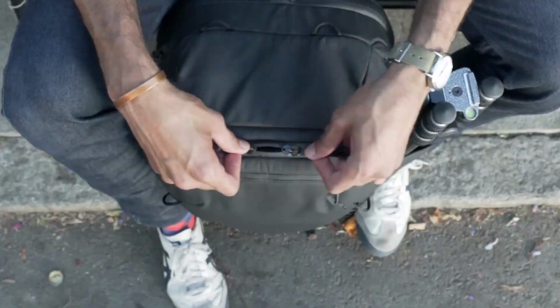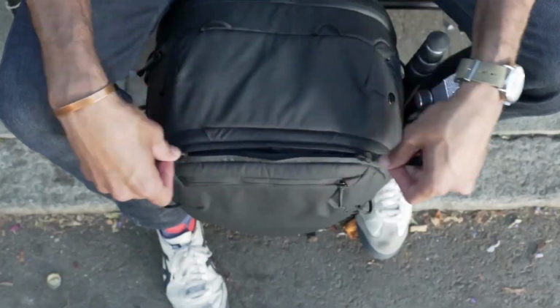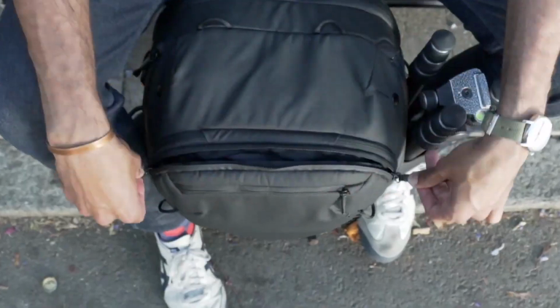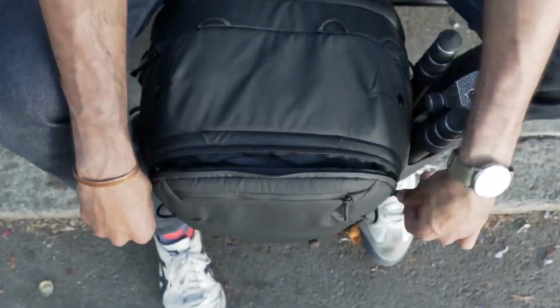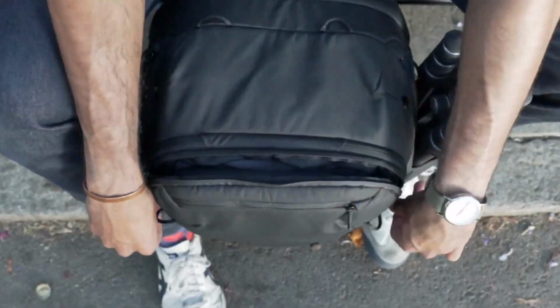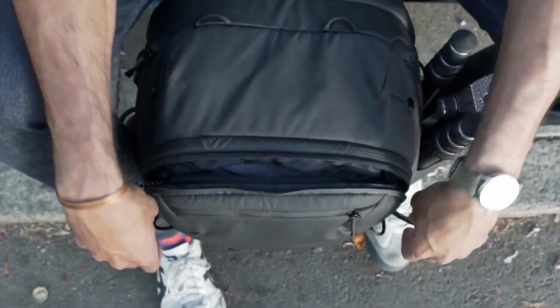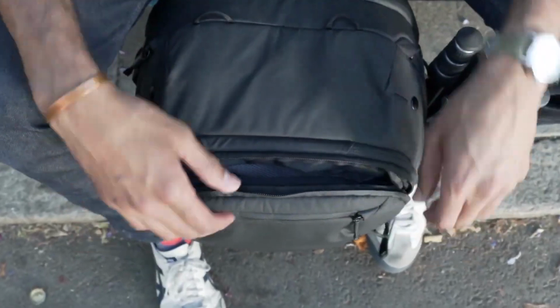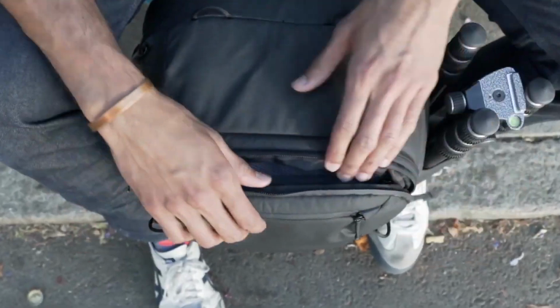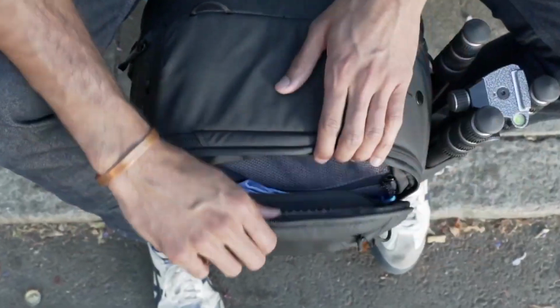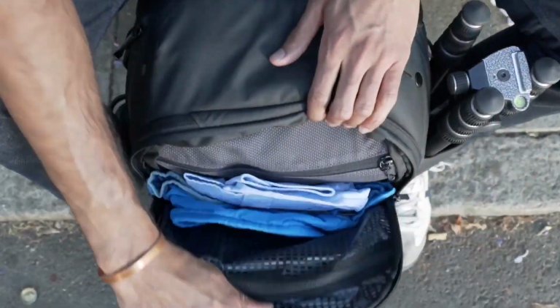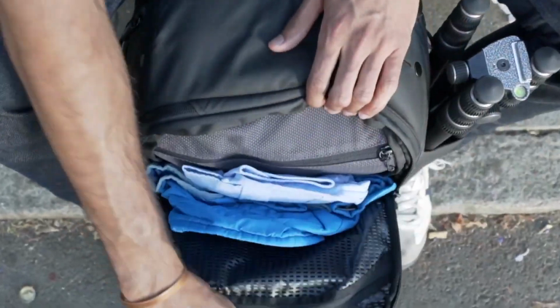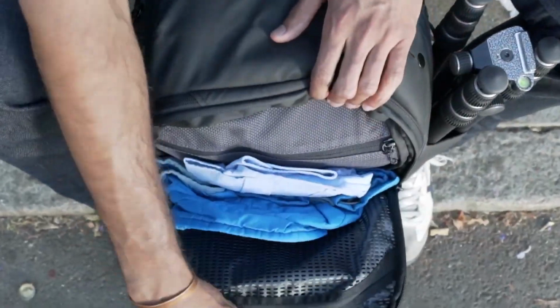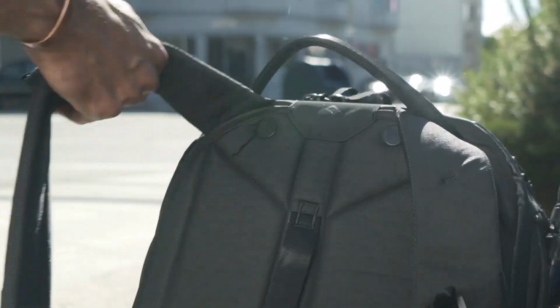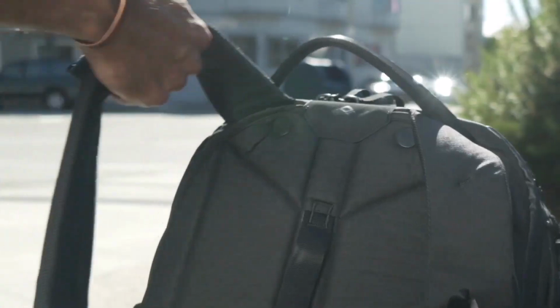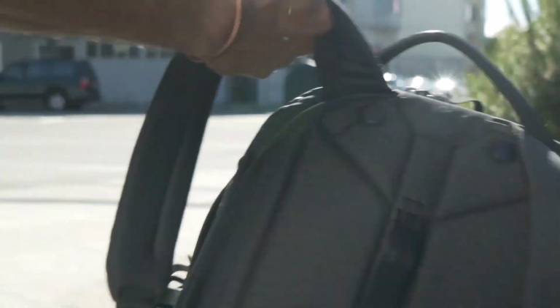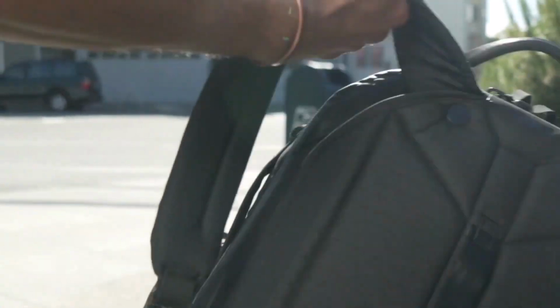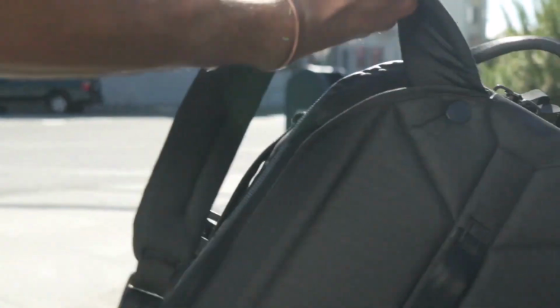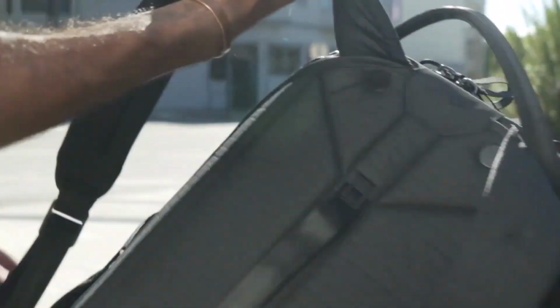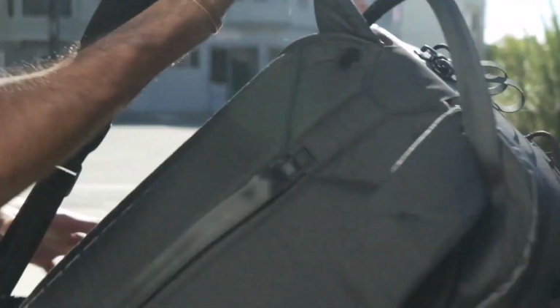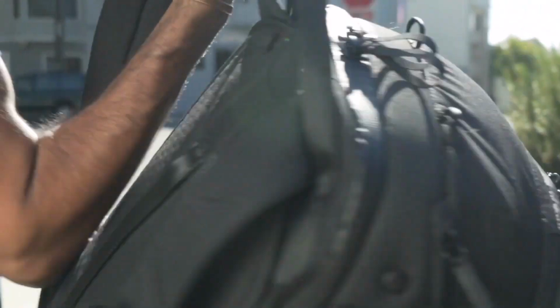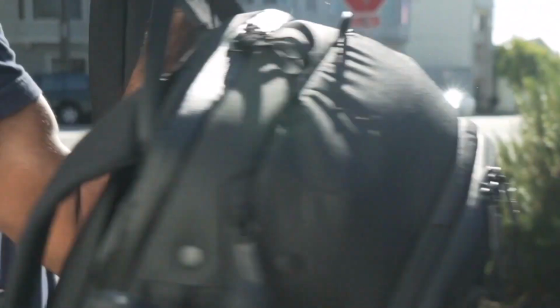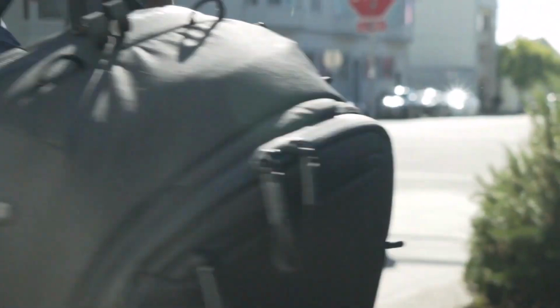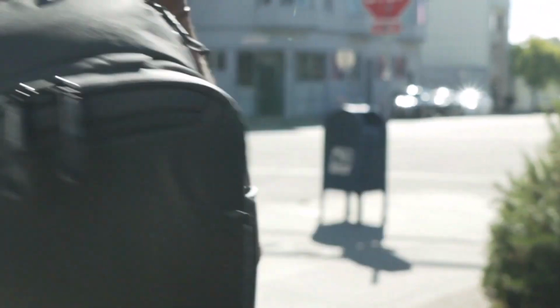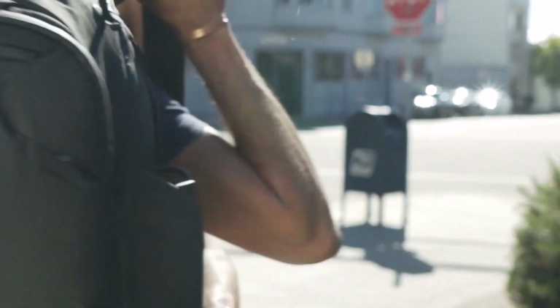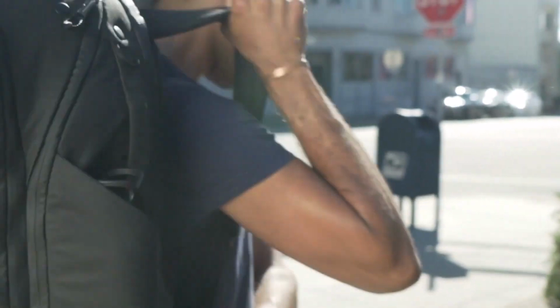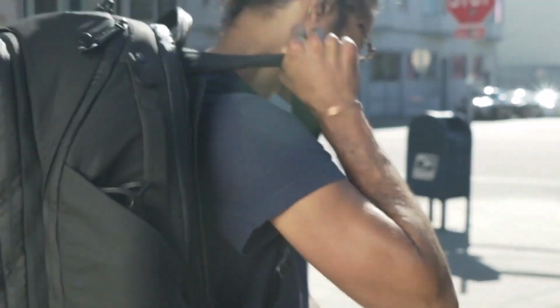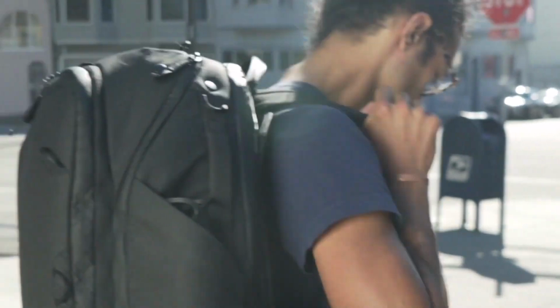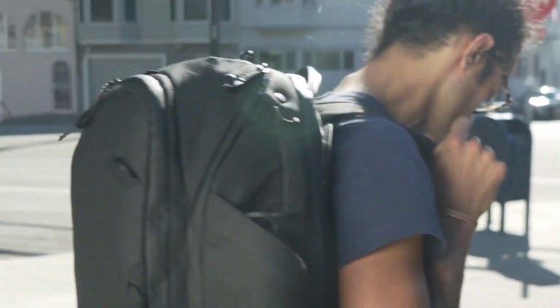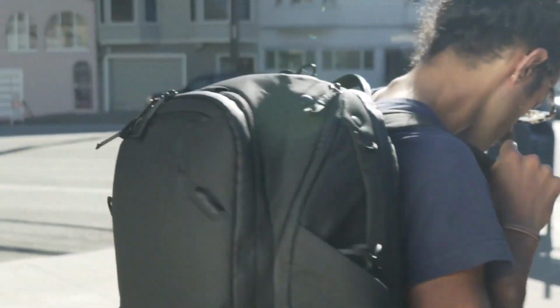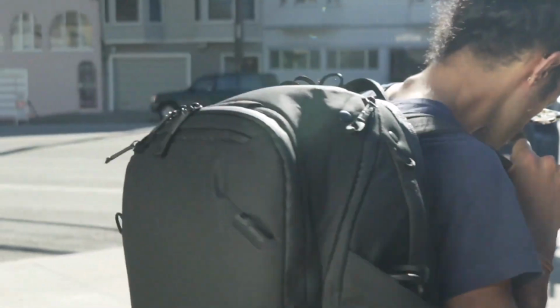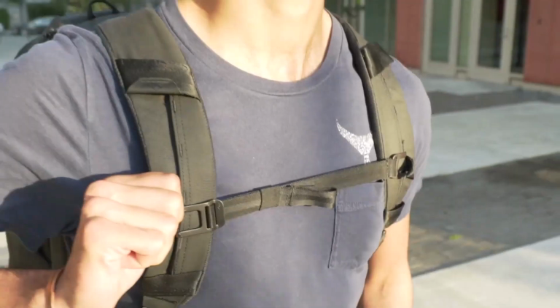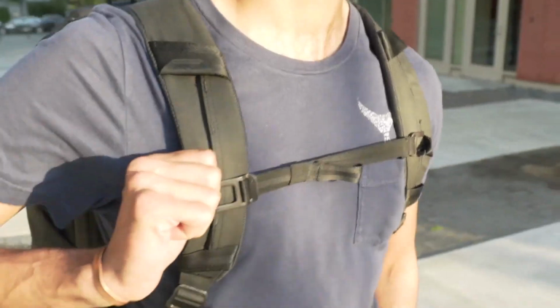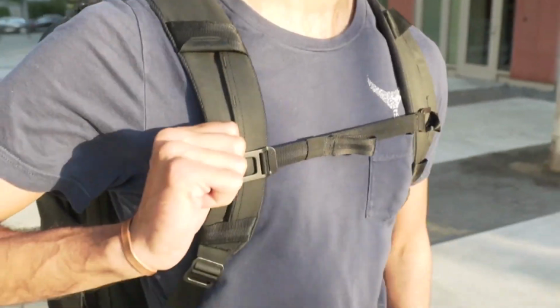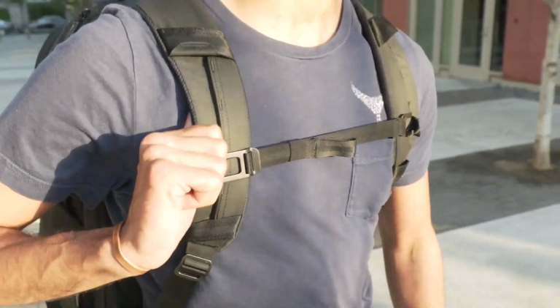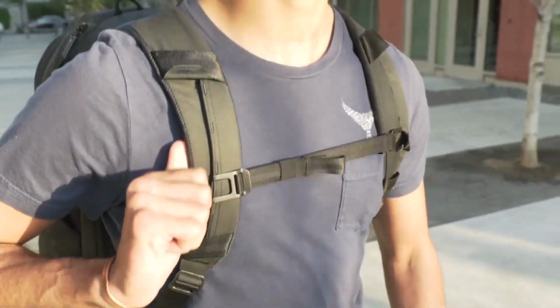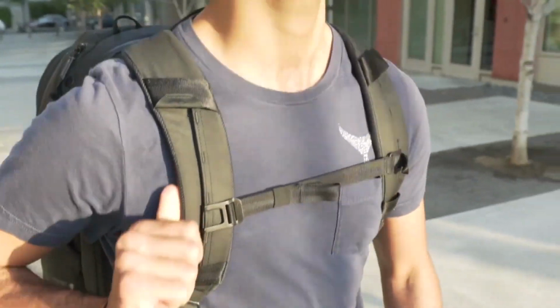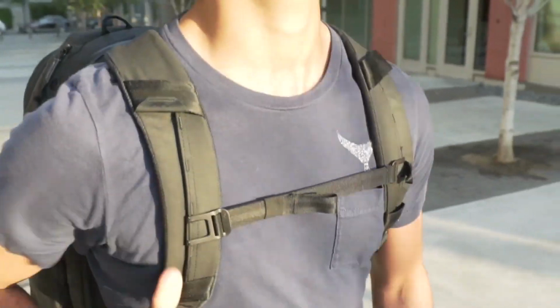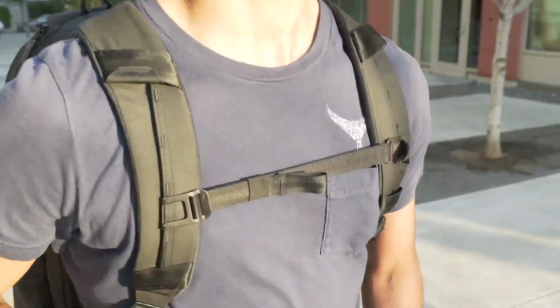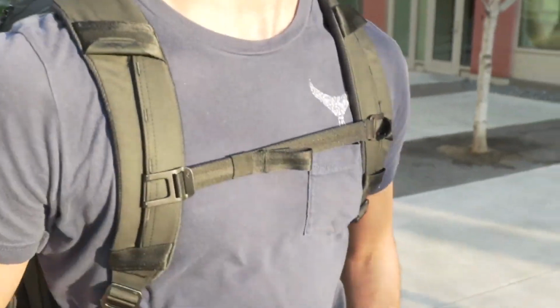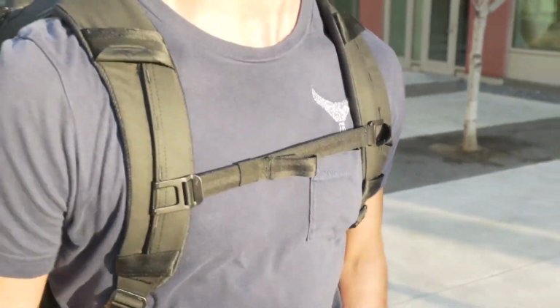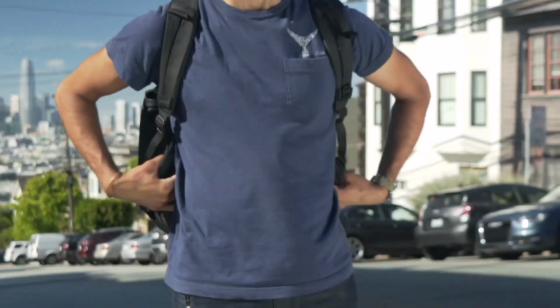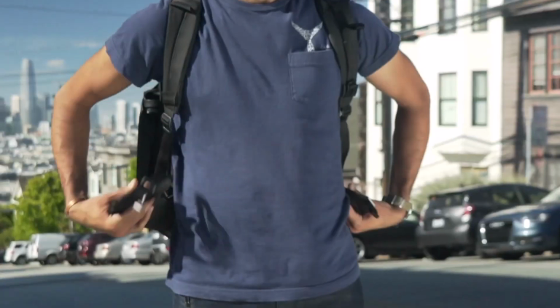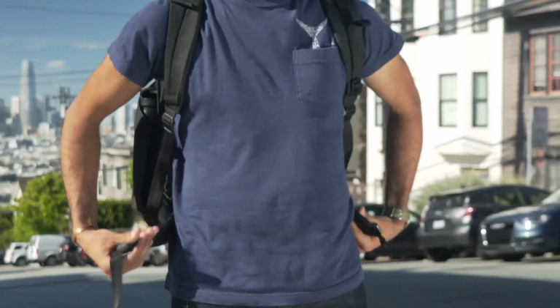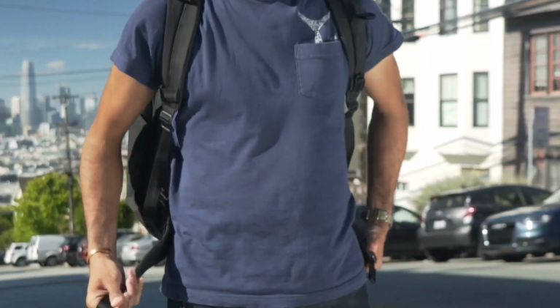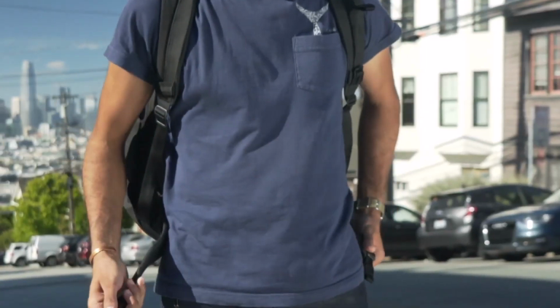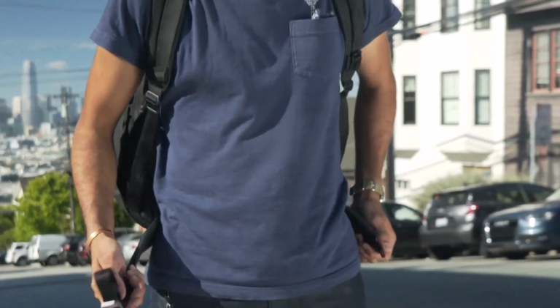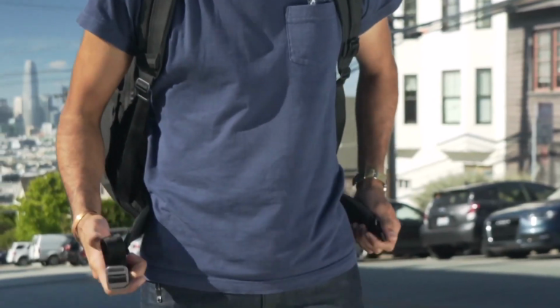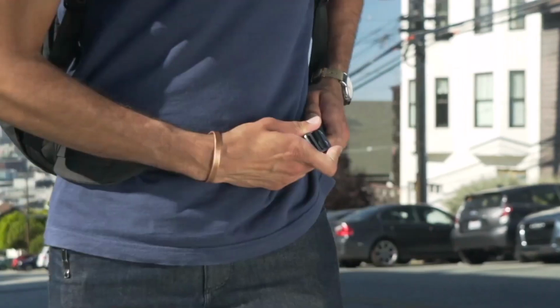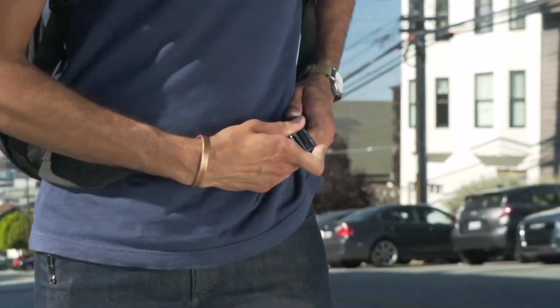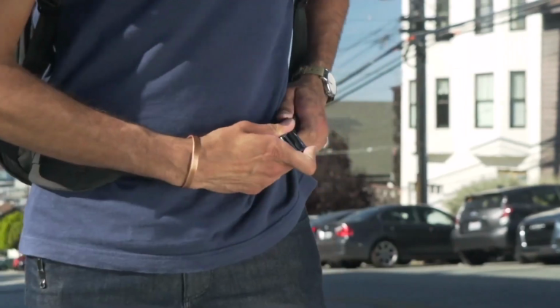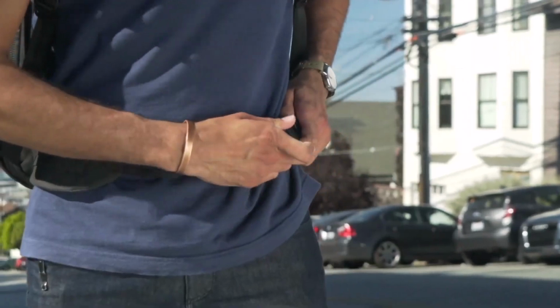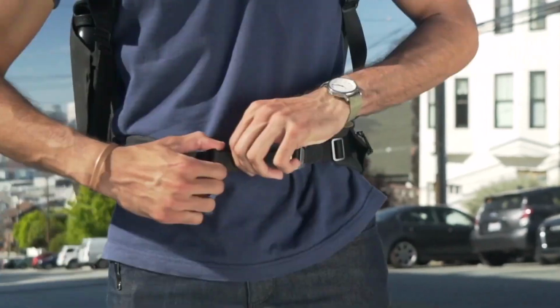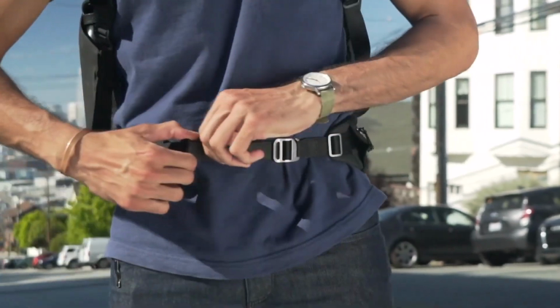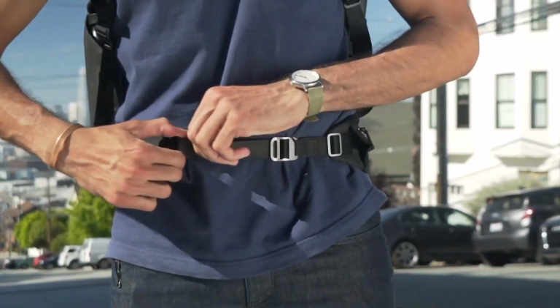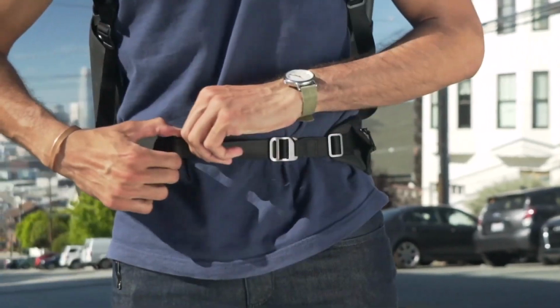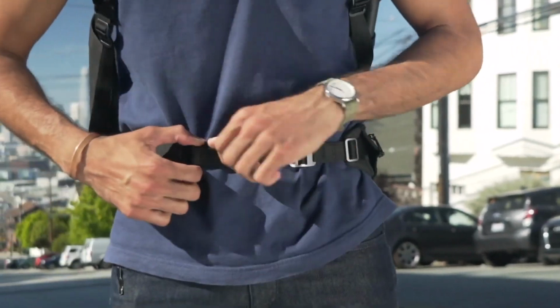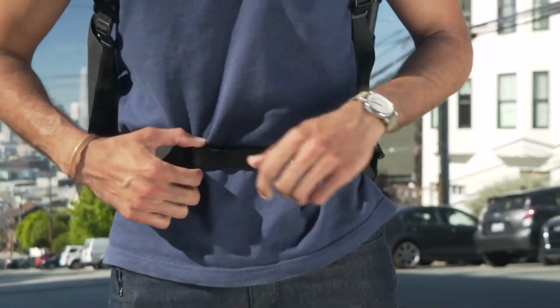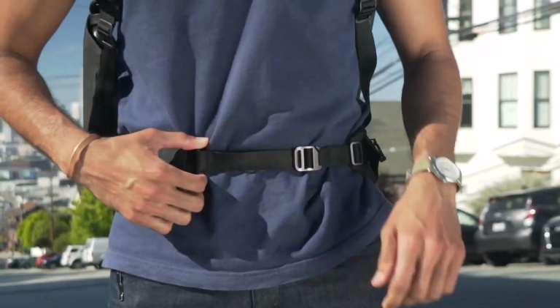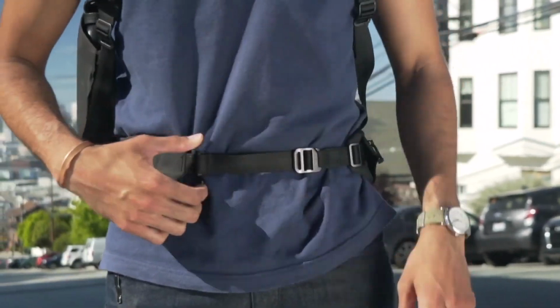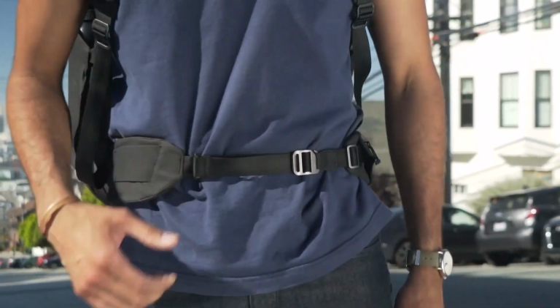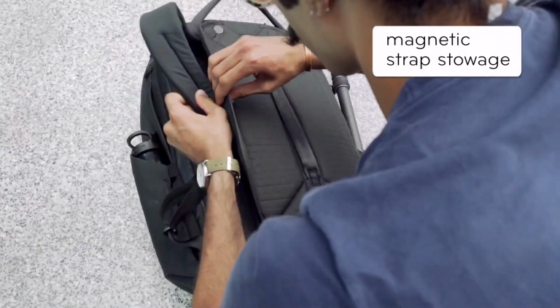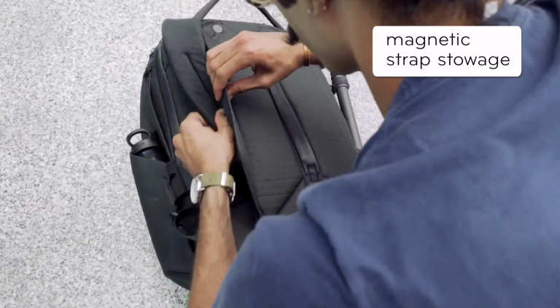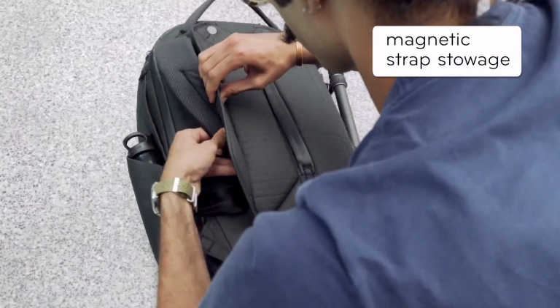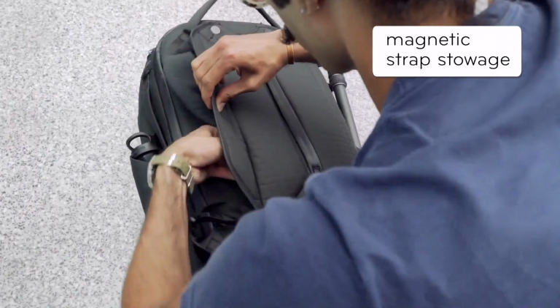What's up guys, today we're going to take a look at the best travel backpacks on the market. So let's get started.